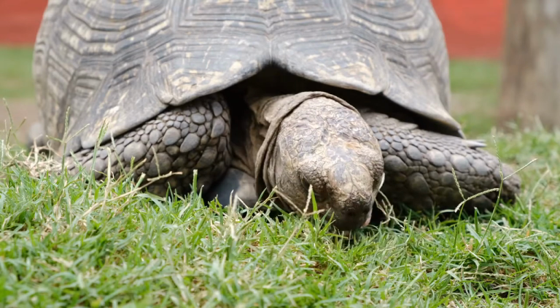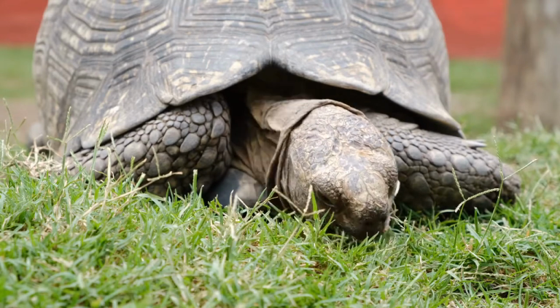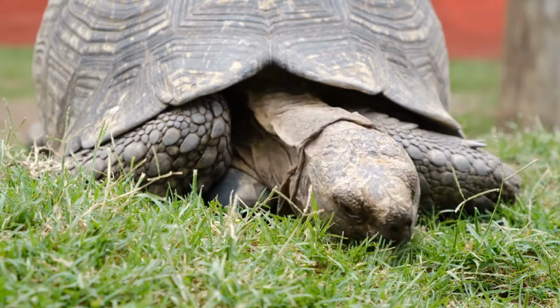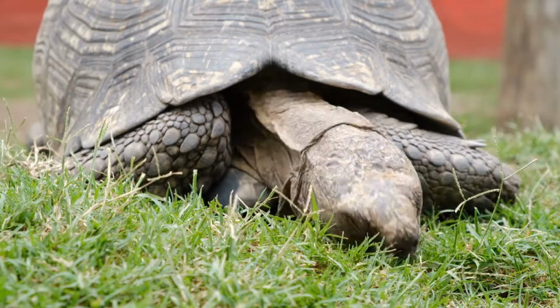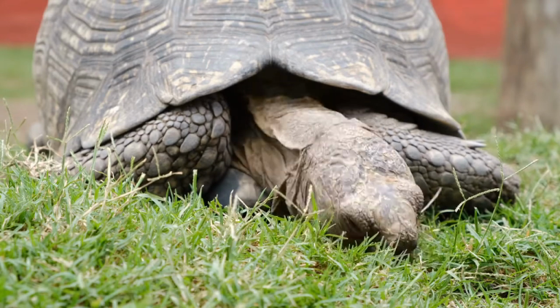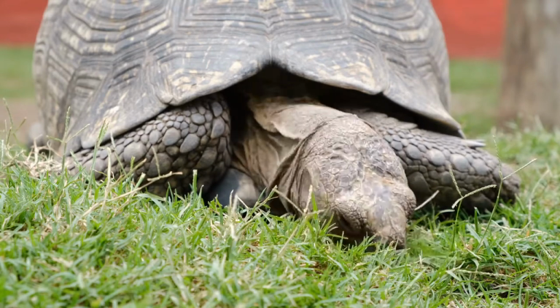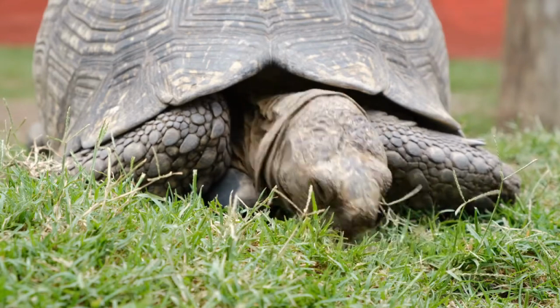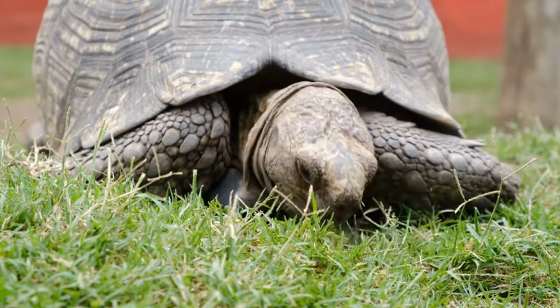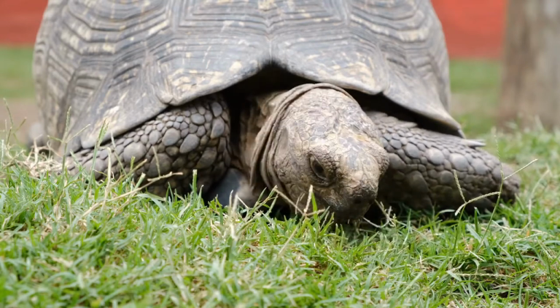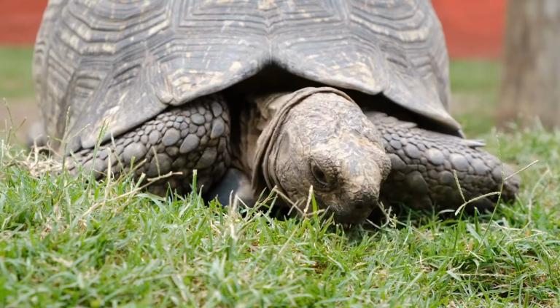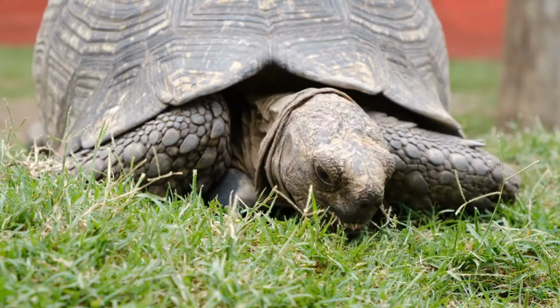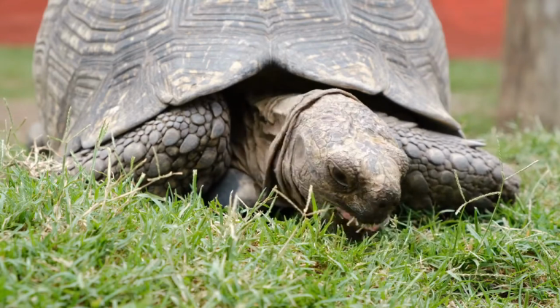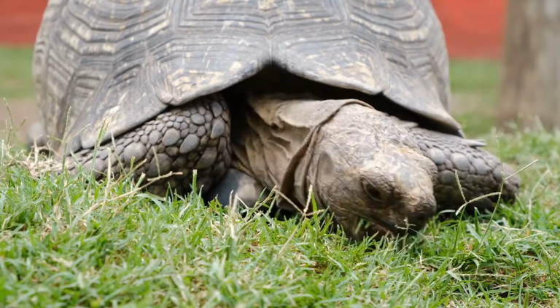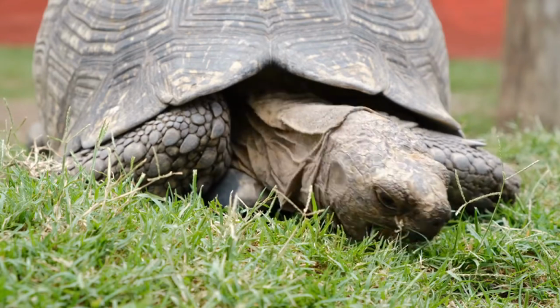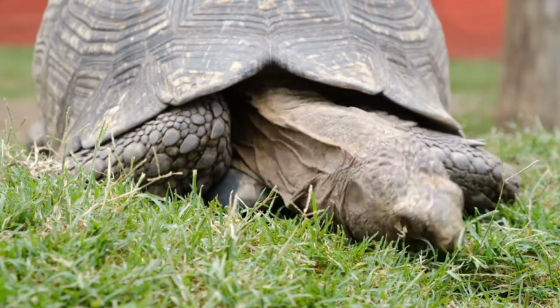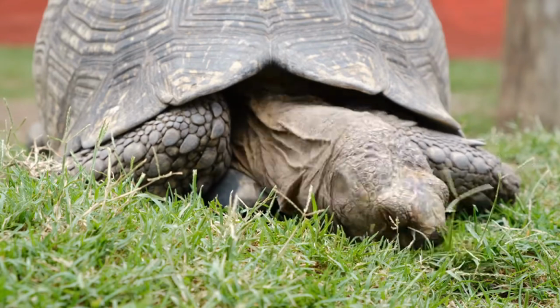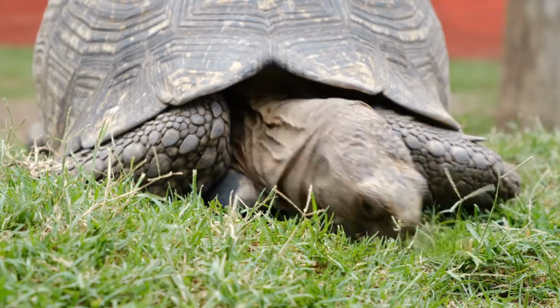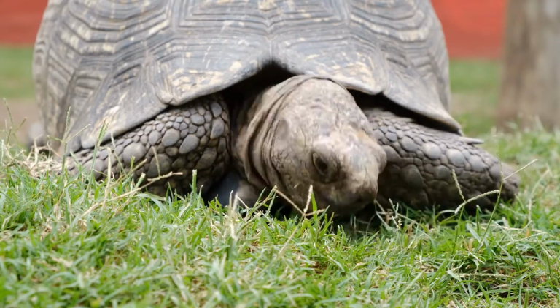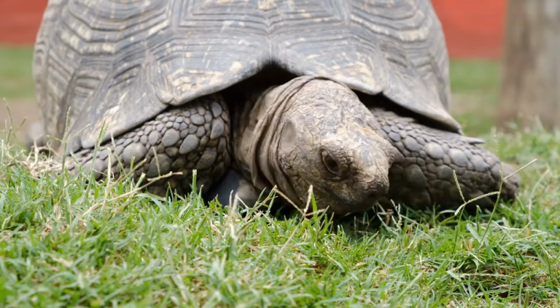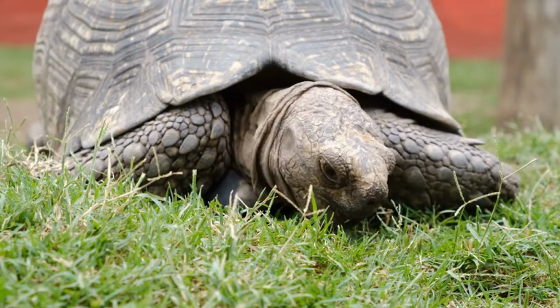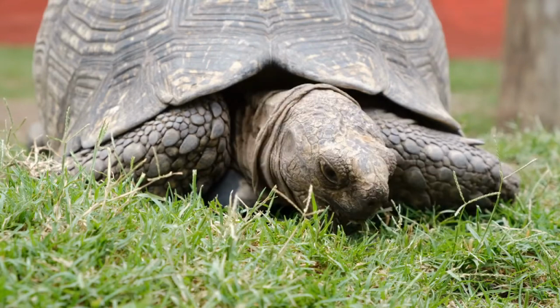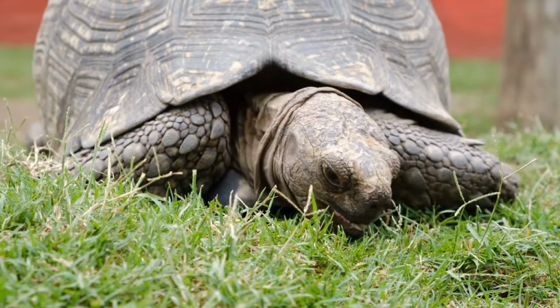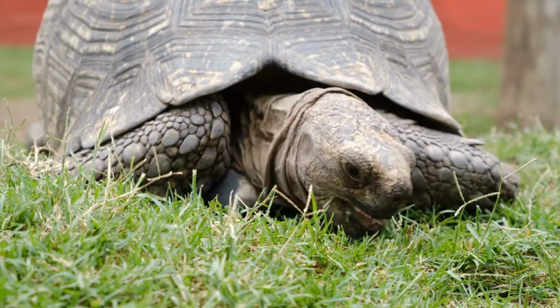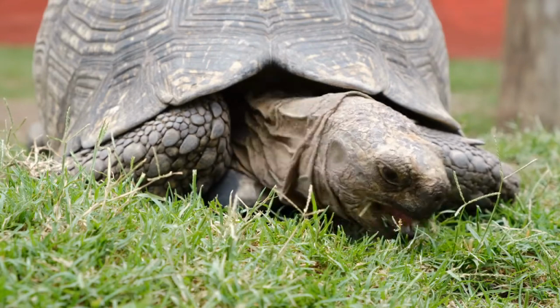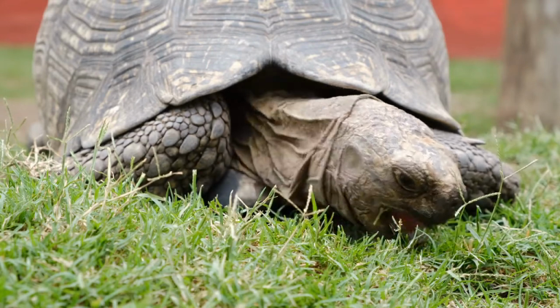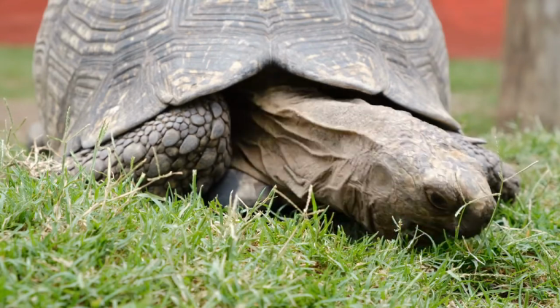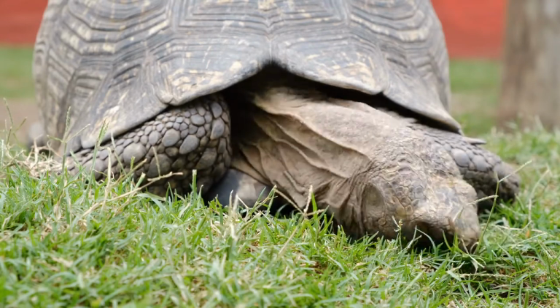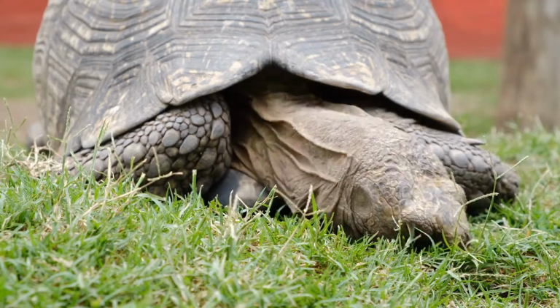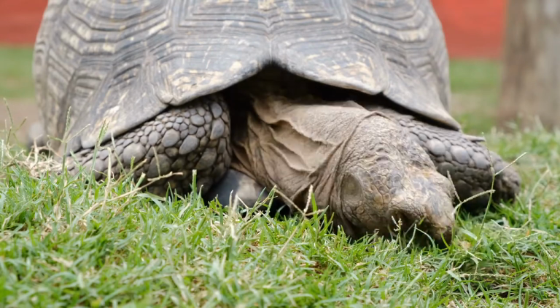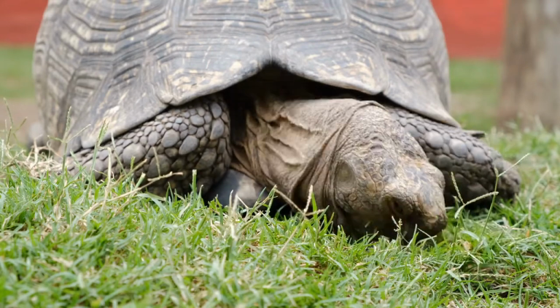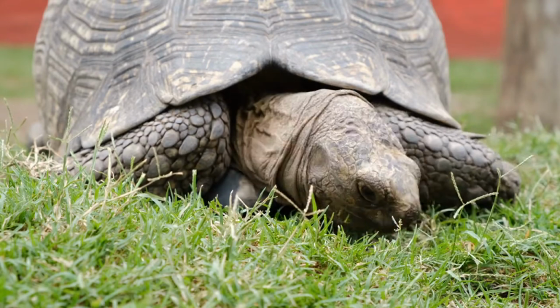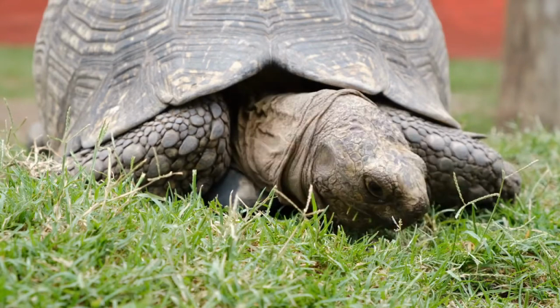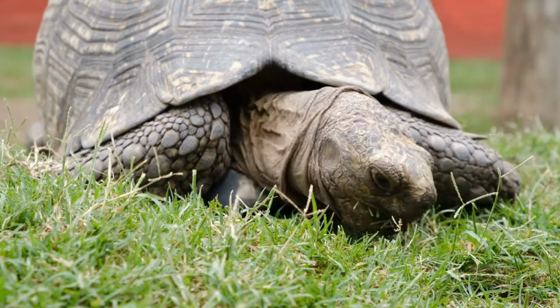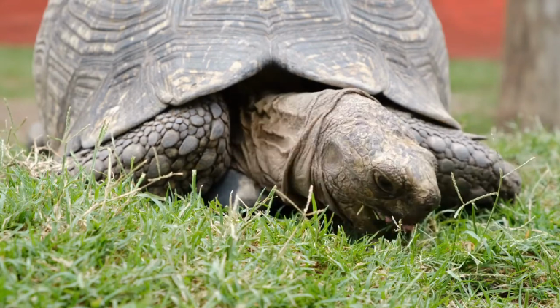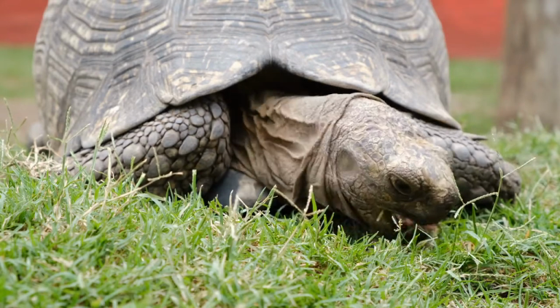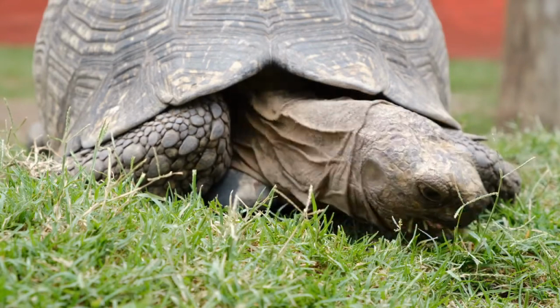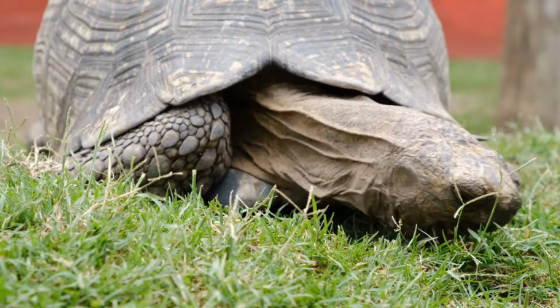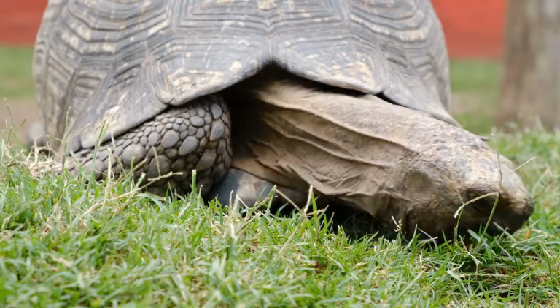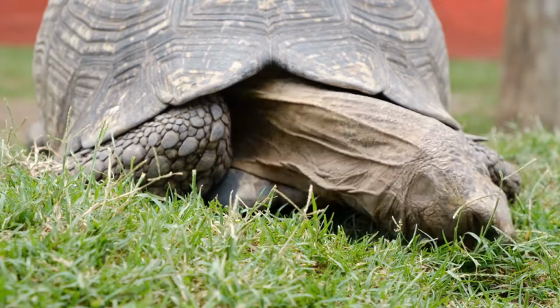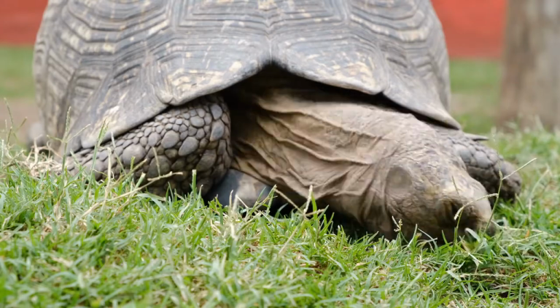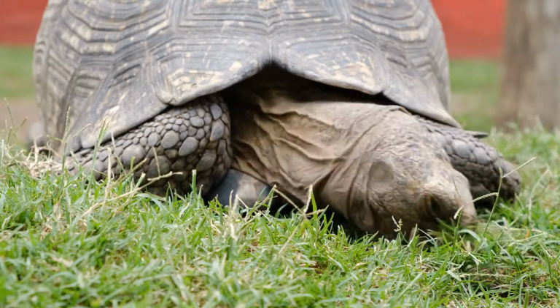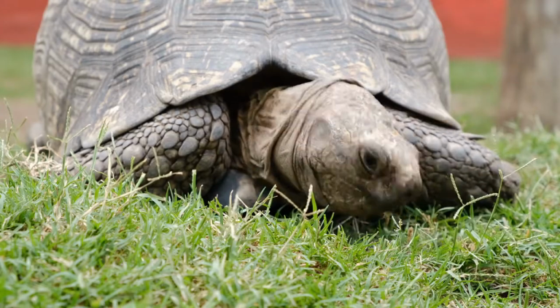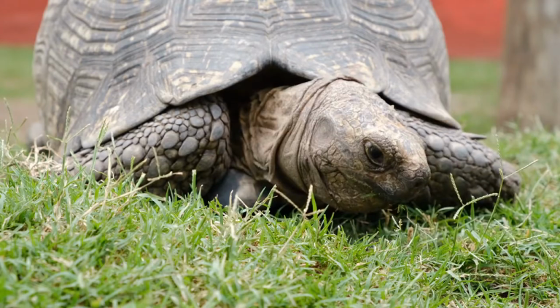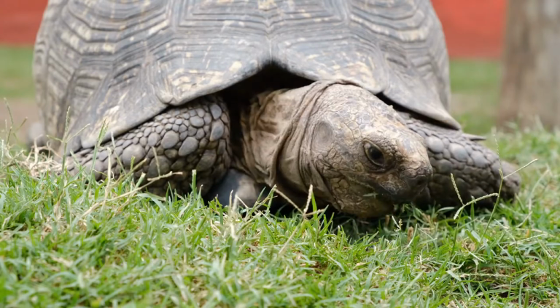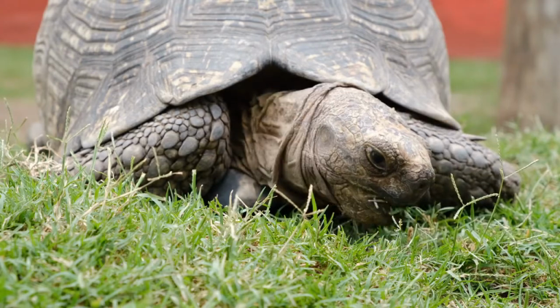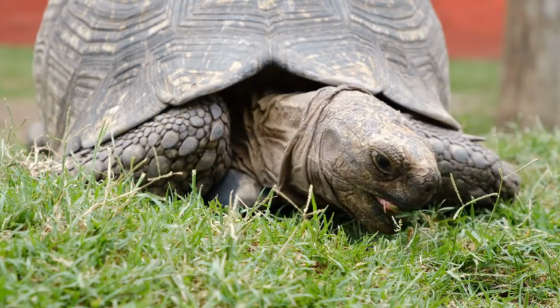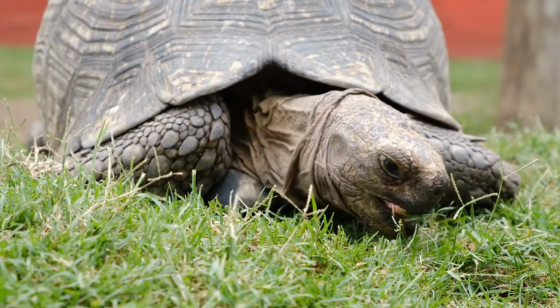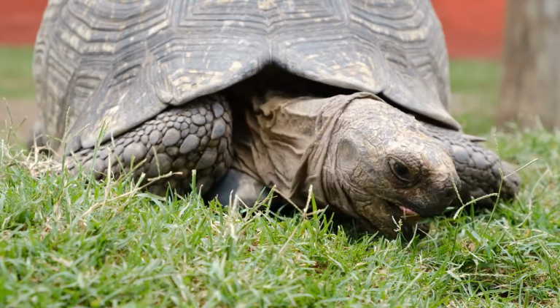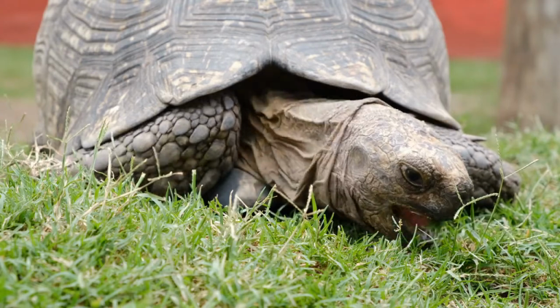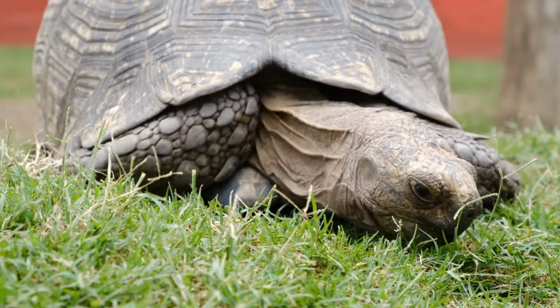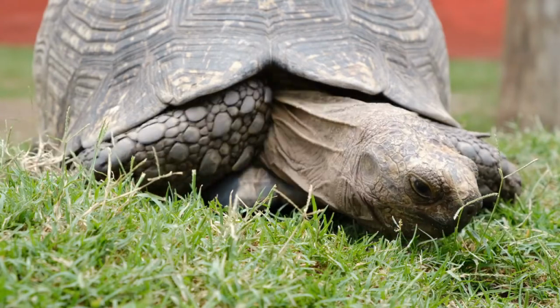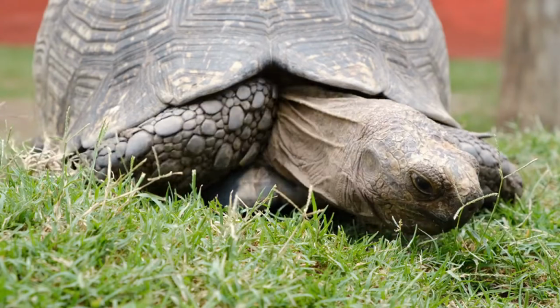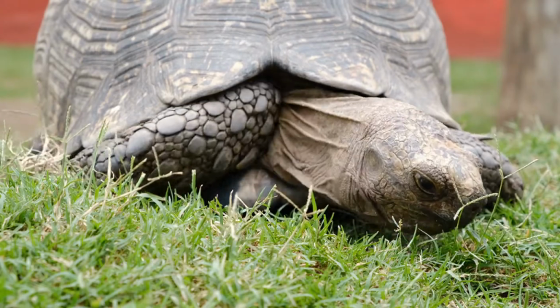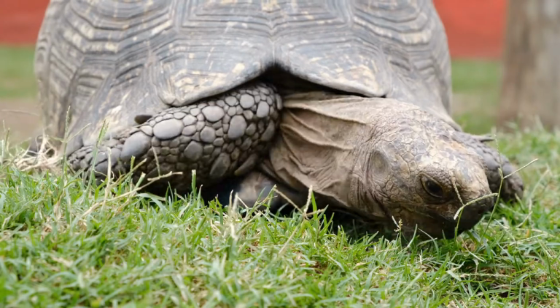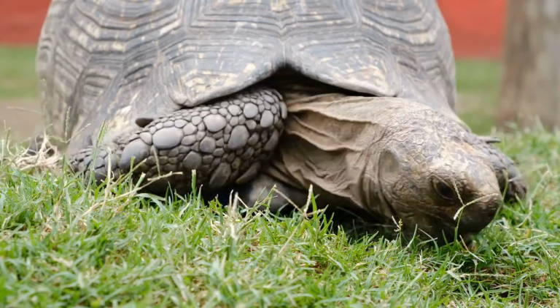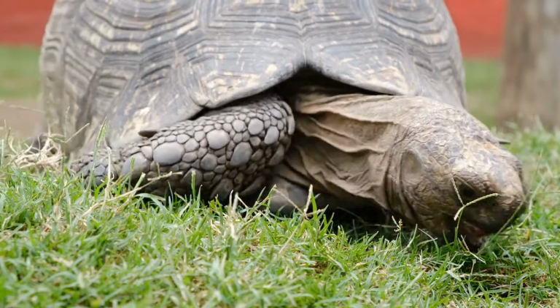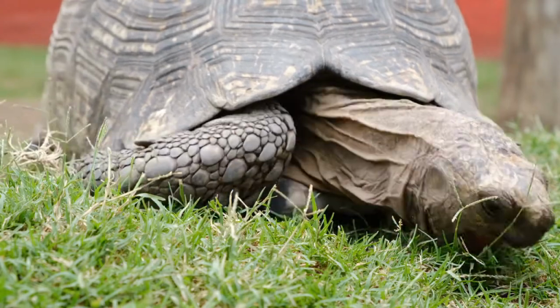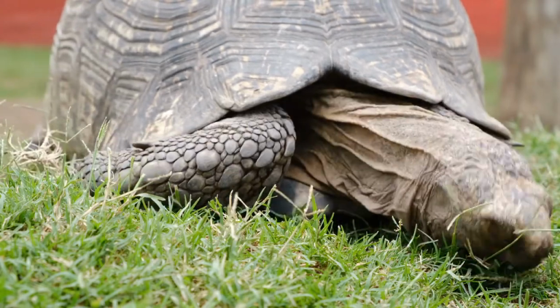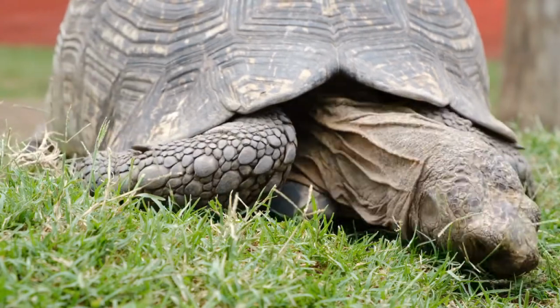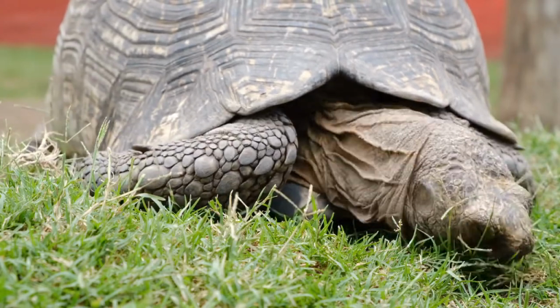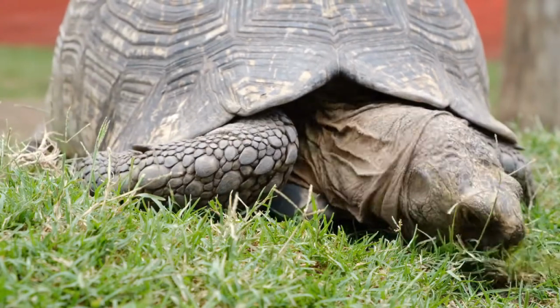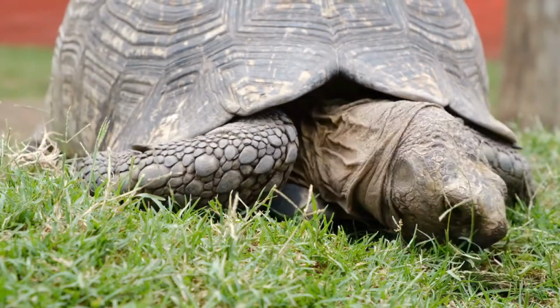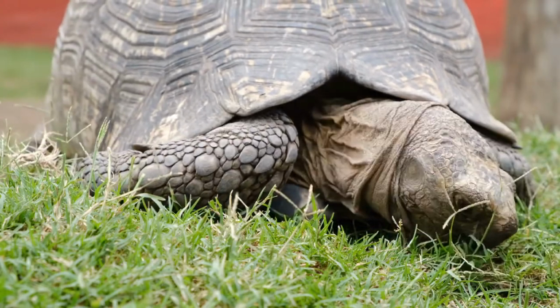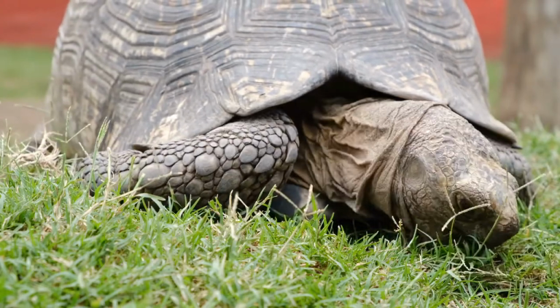All turtles also have a gular scute, an extension of the lower shell that sticks out under the chin.